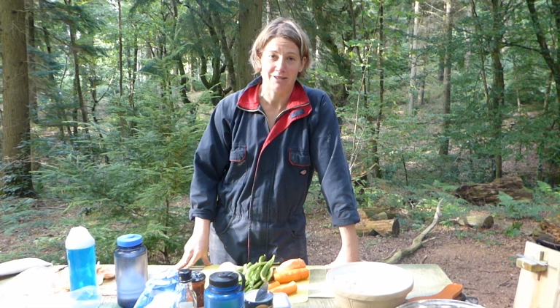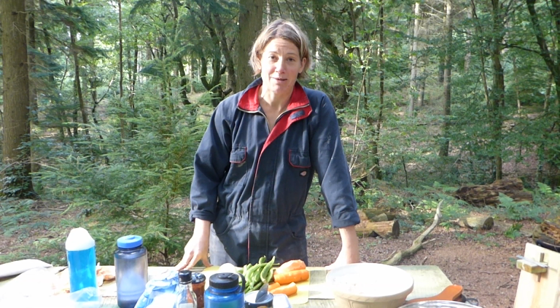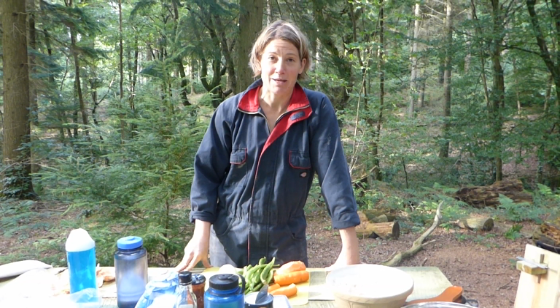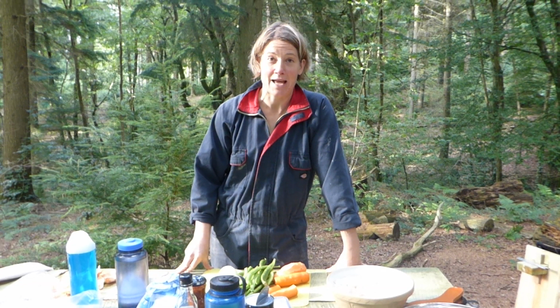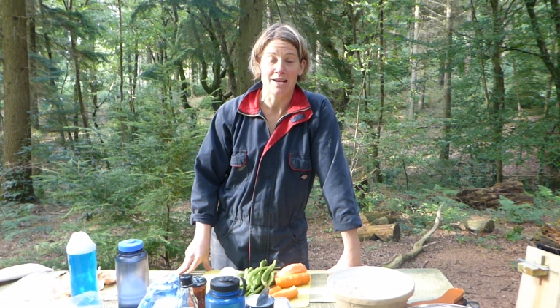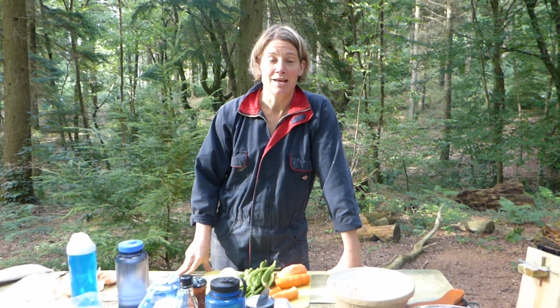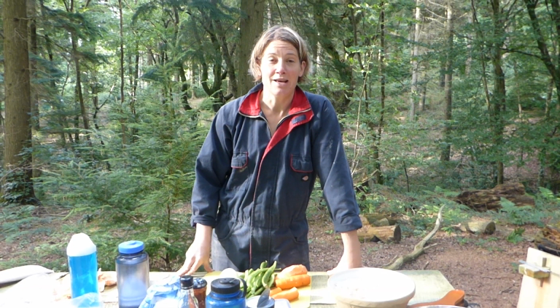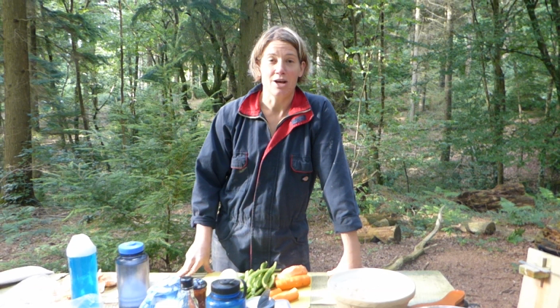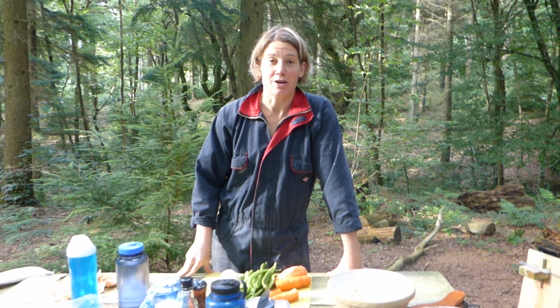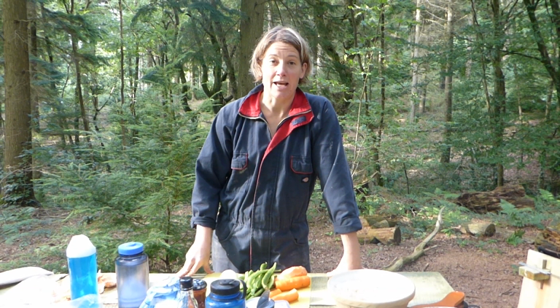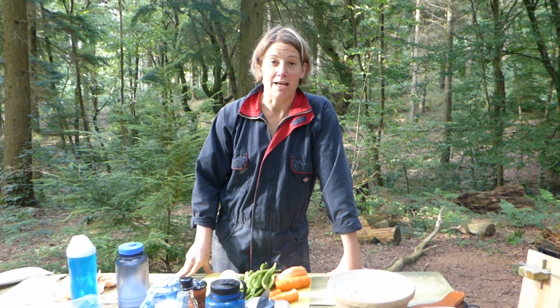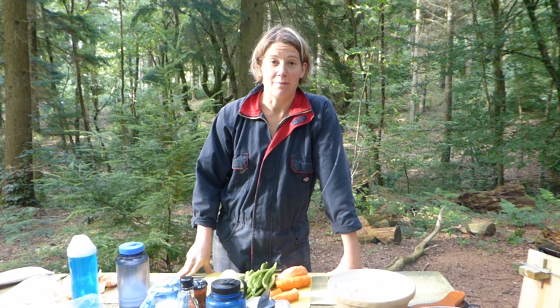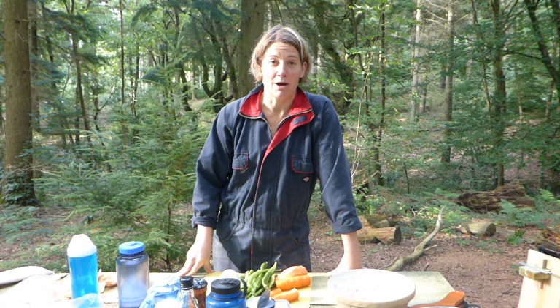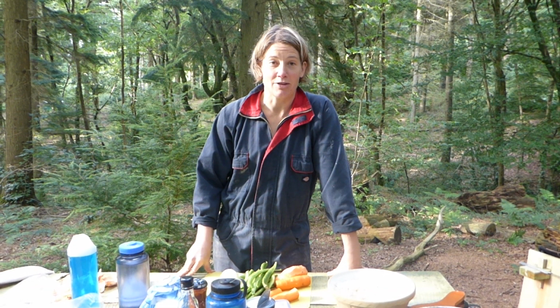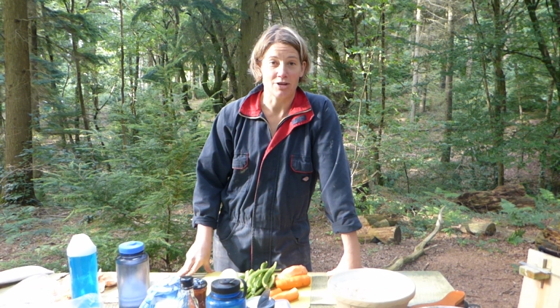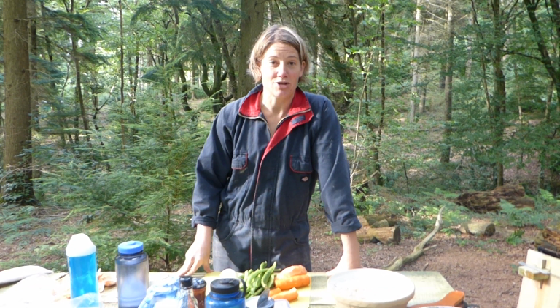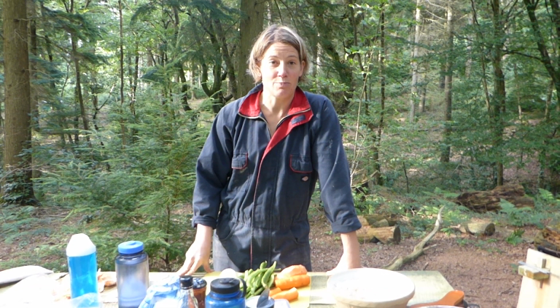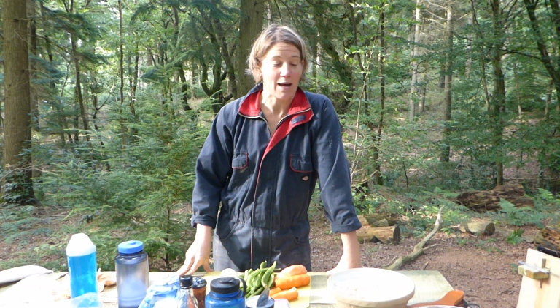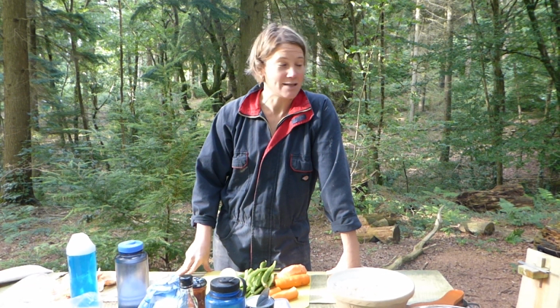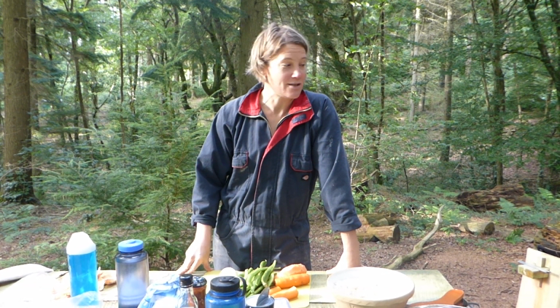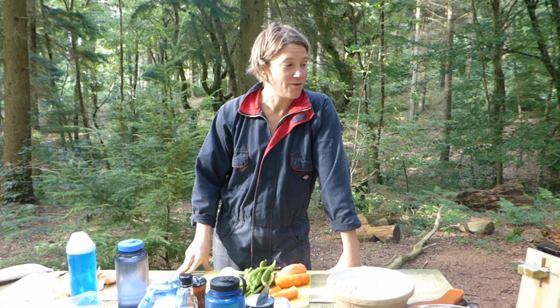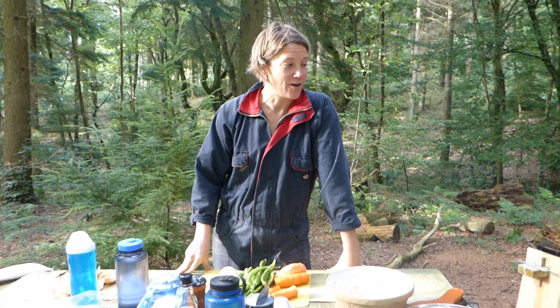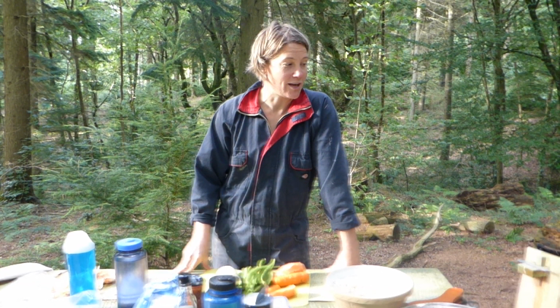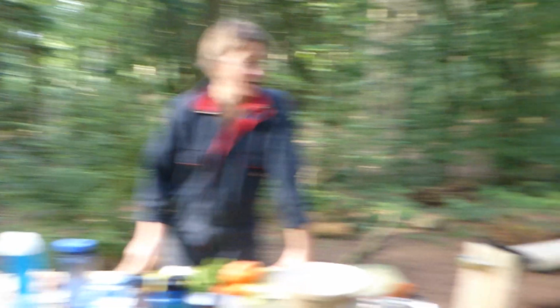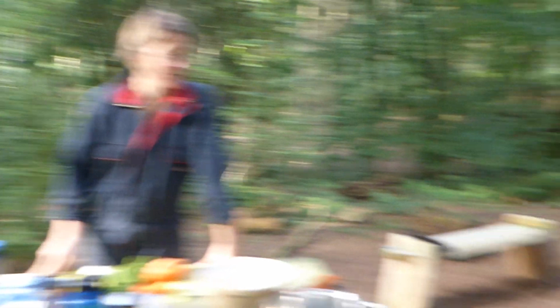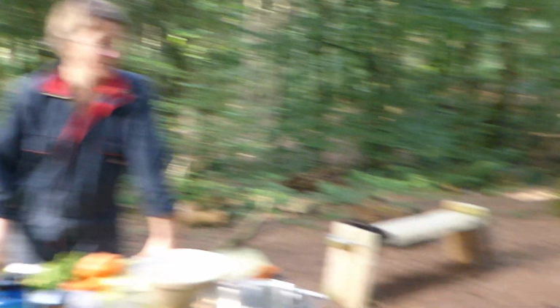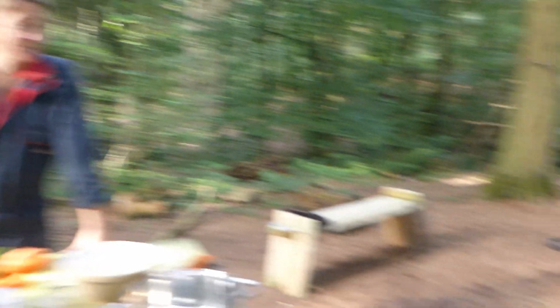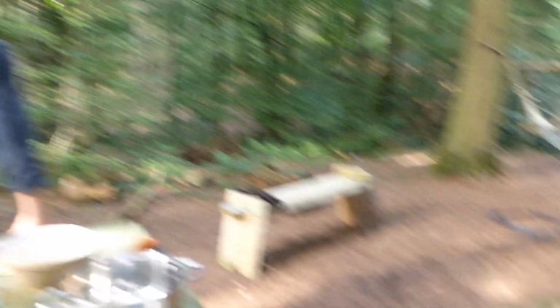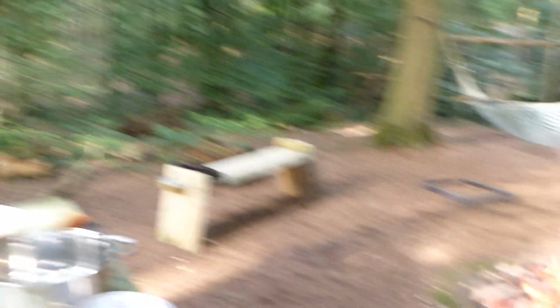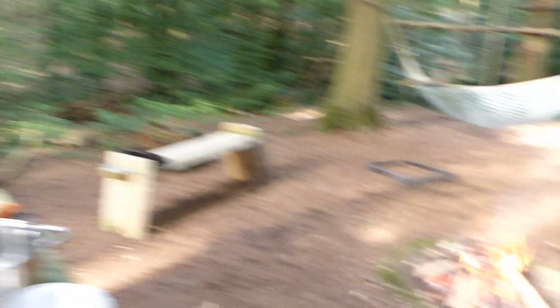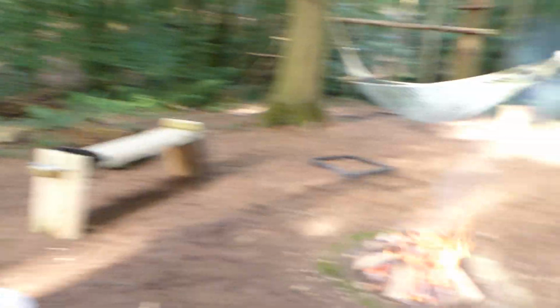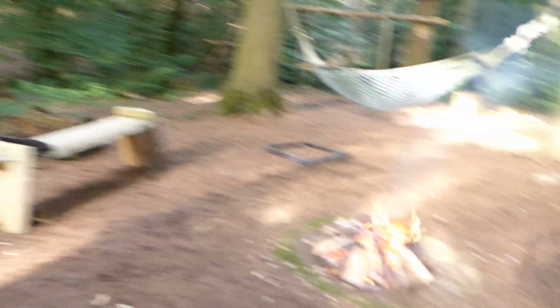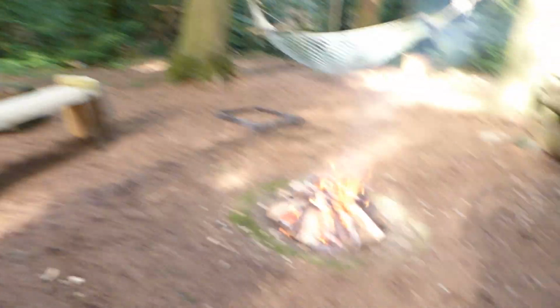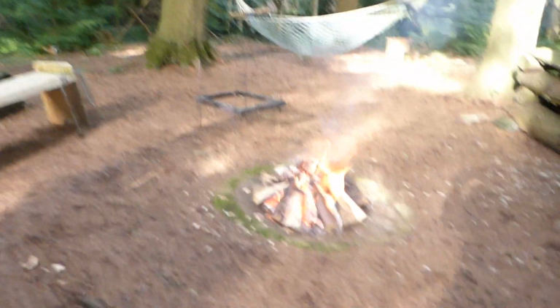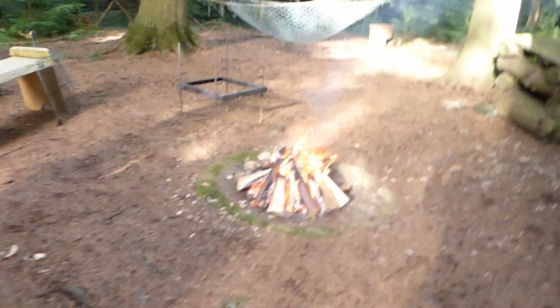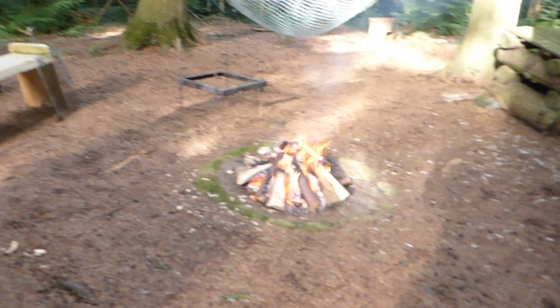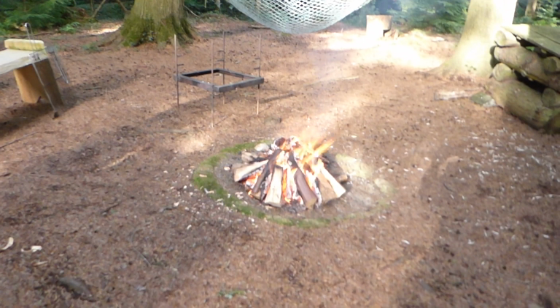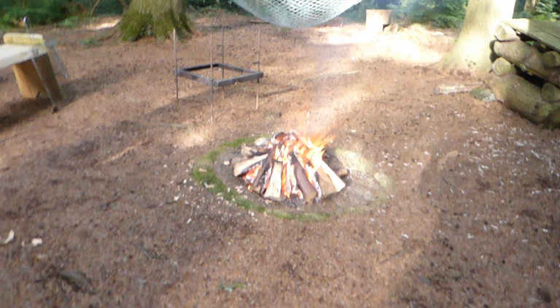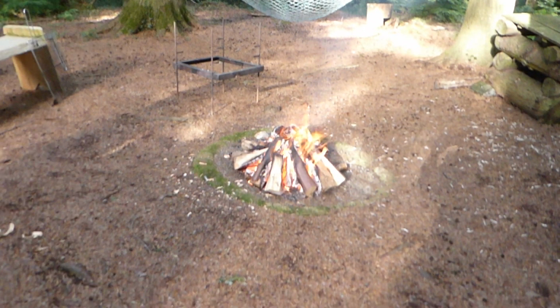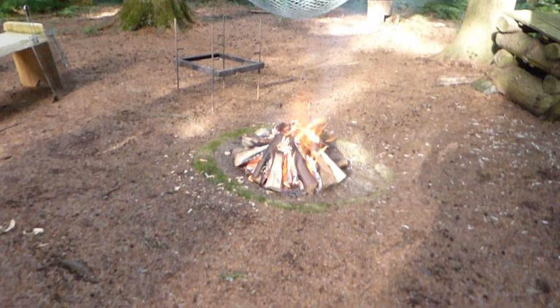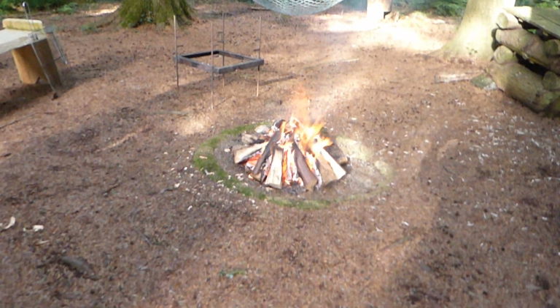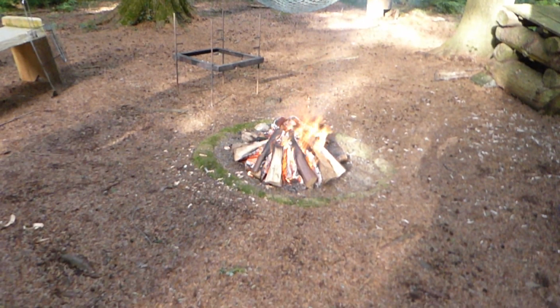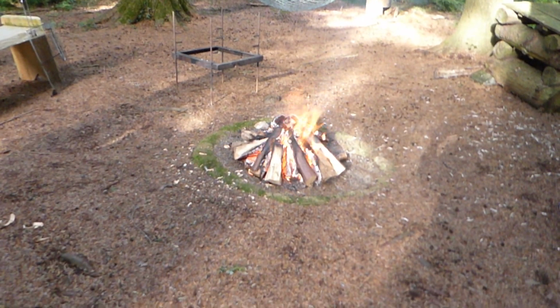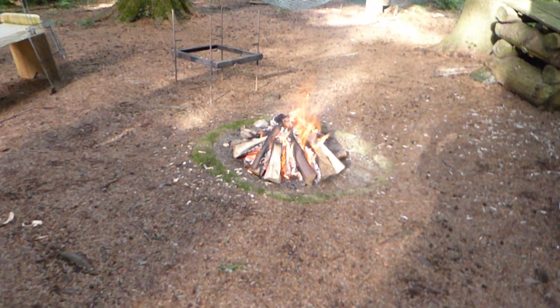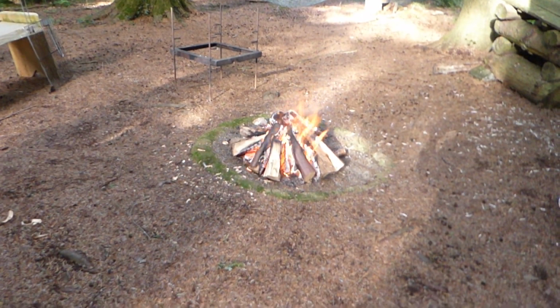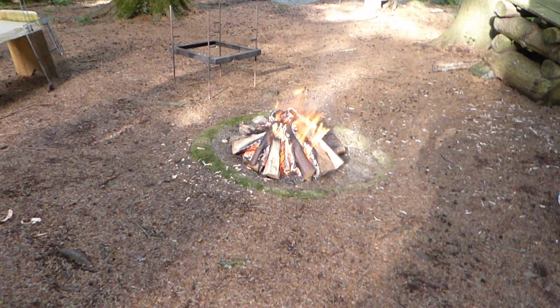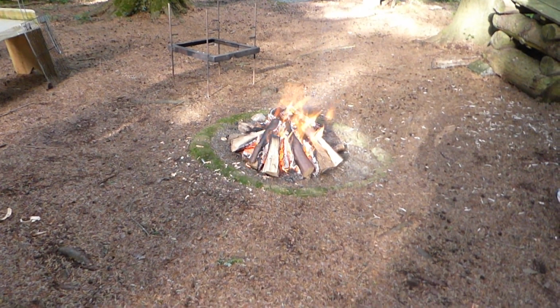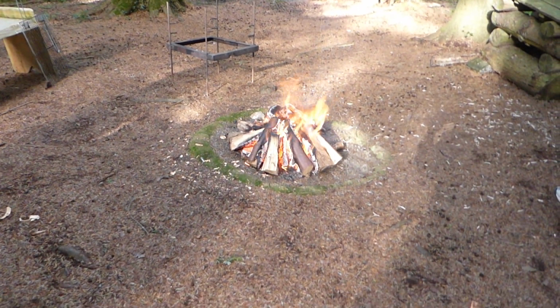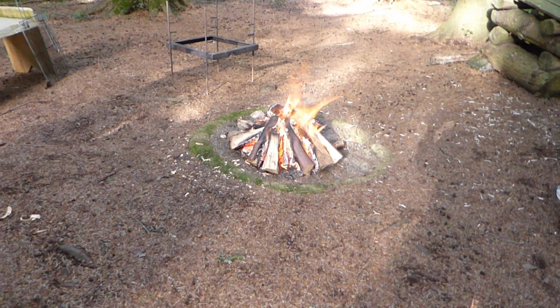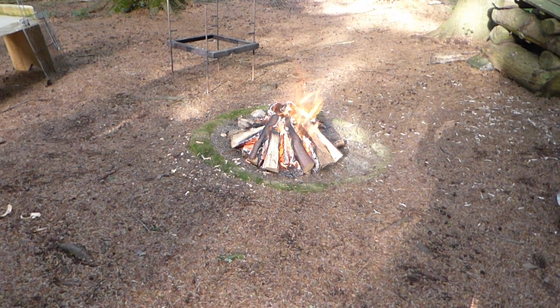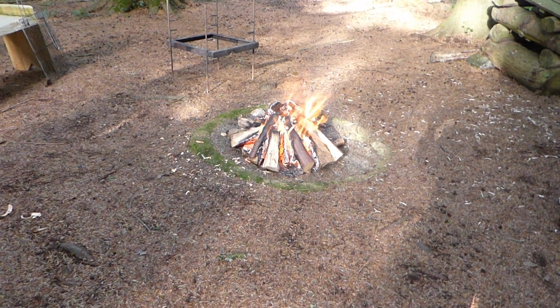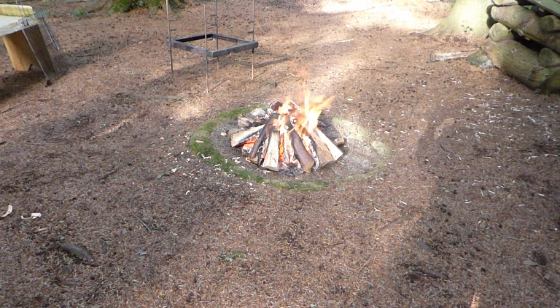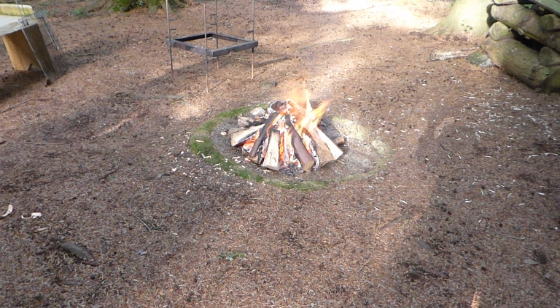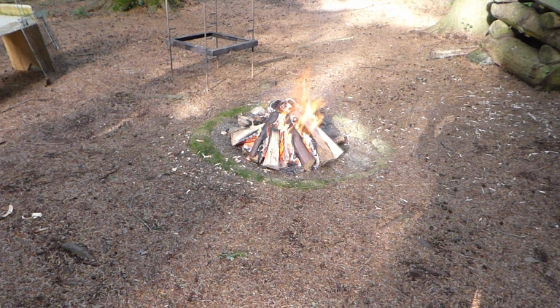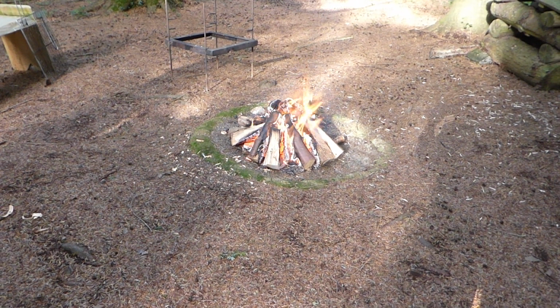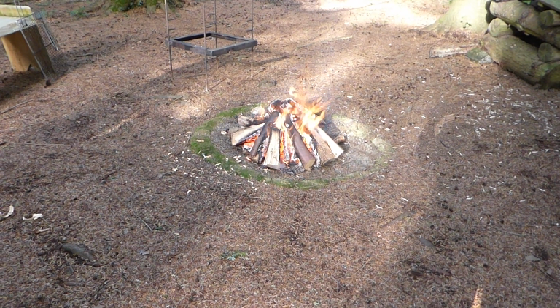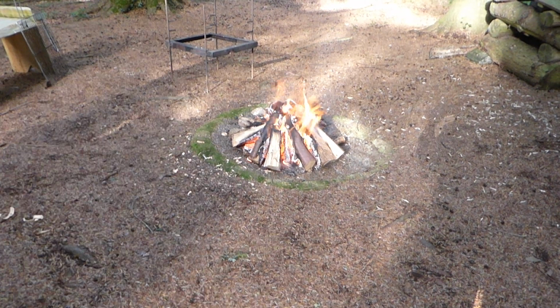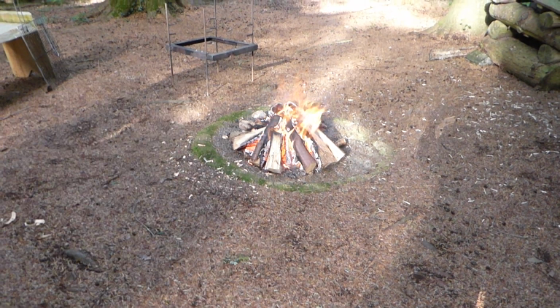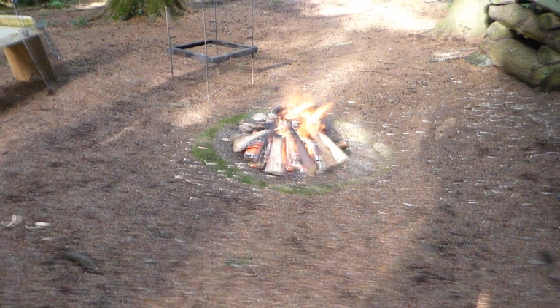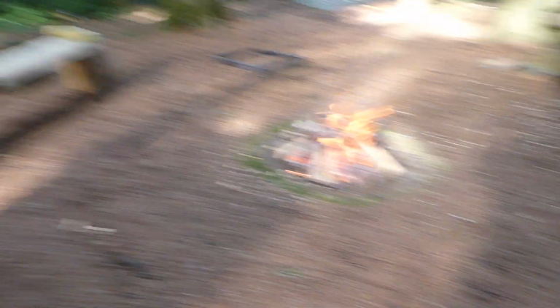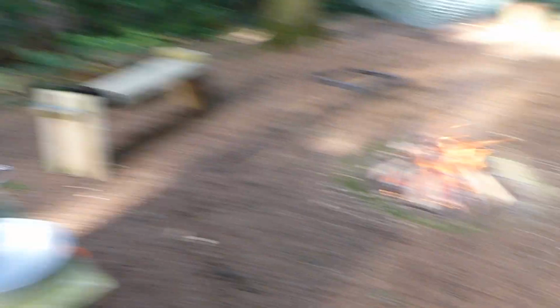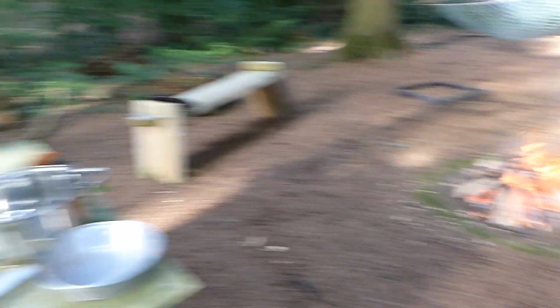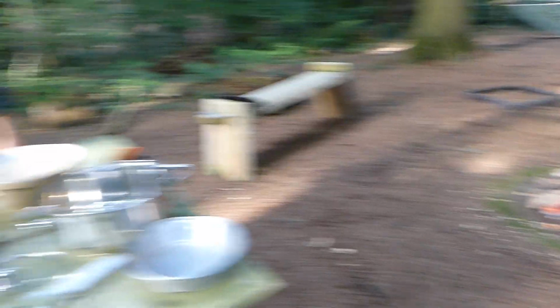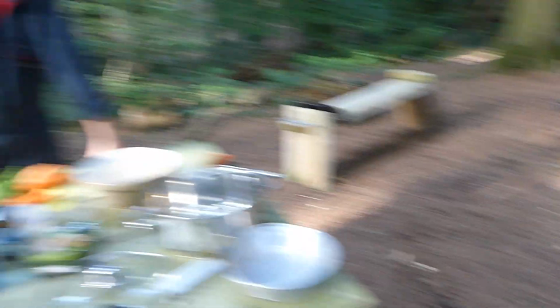Here I am again. Arthur, can you pan to the fire? The fire's been on about 20, no, 35, 40 minutes now.